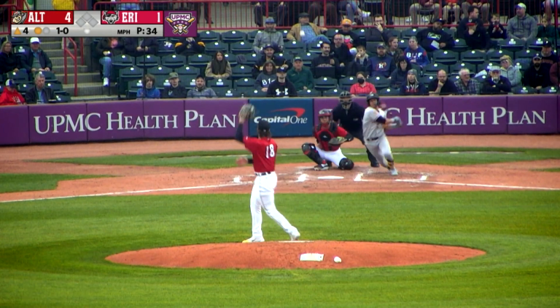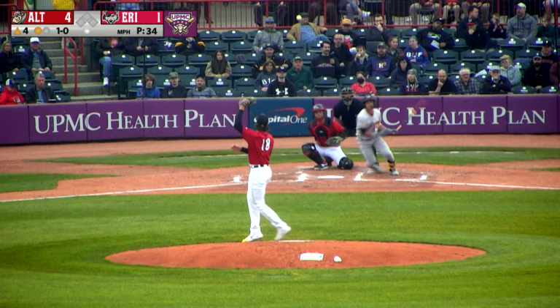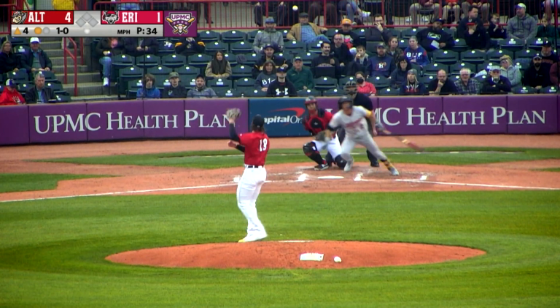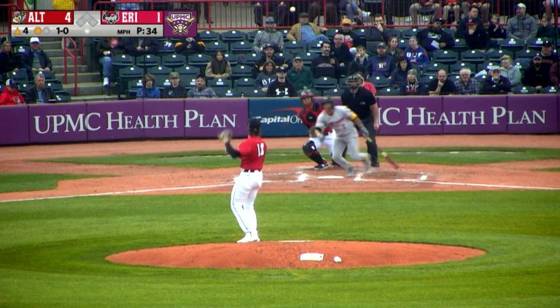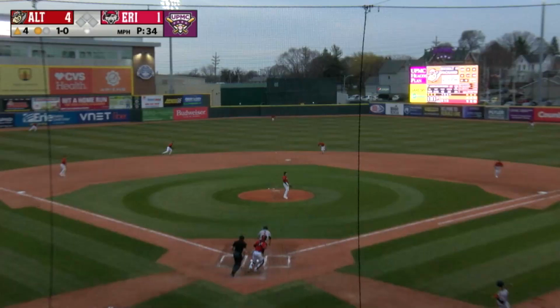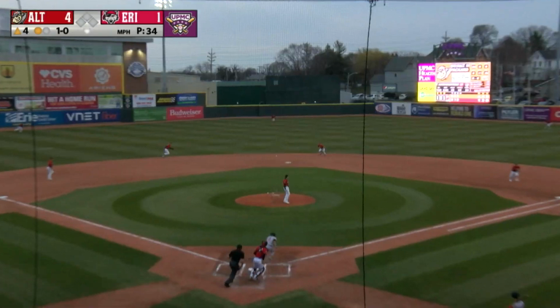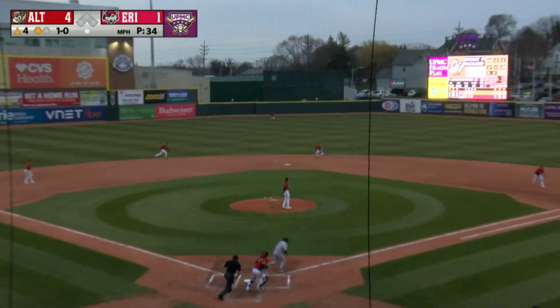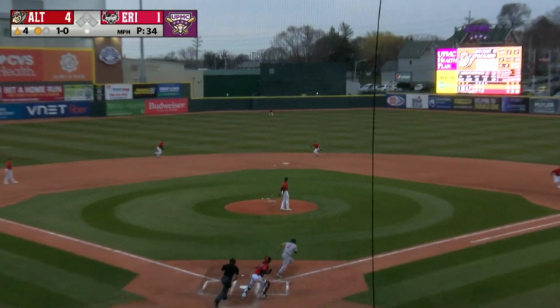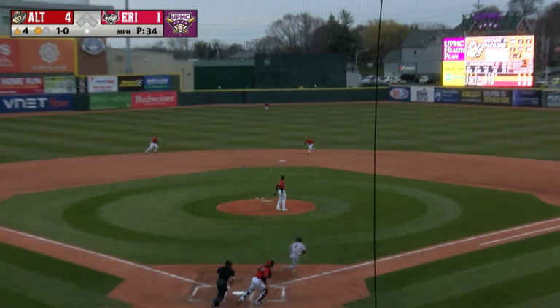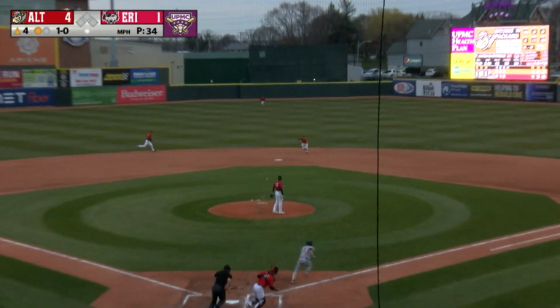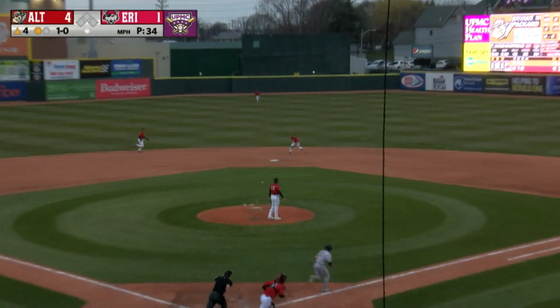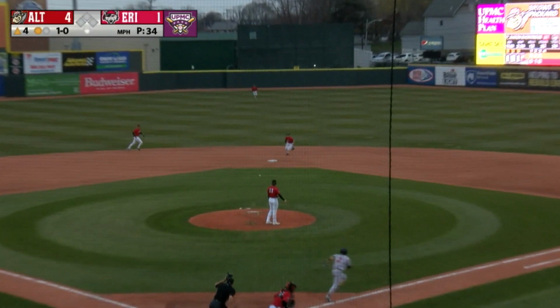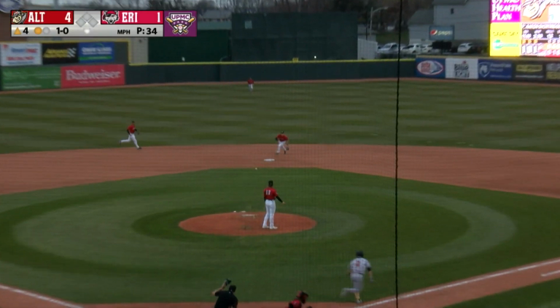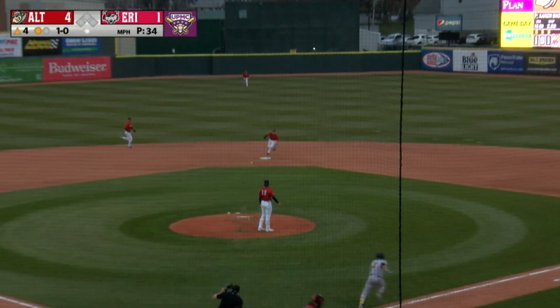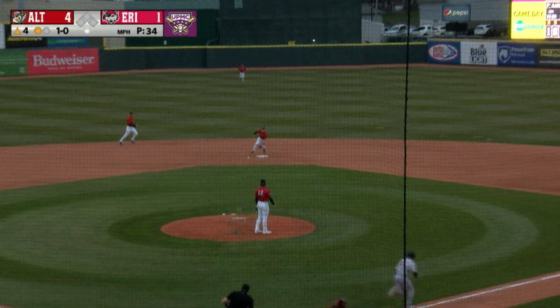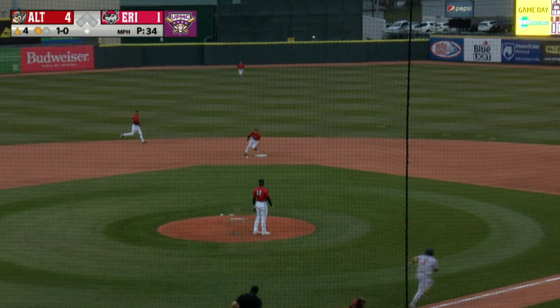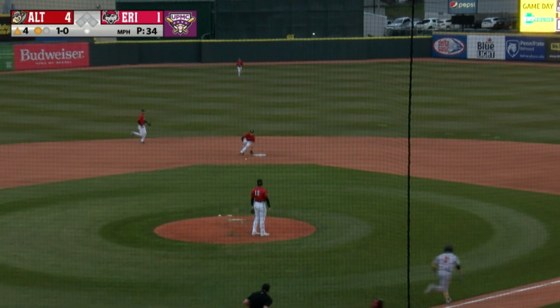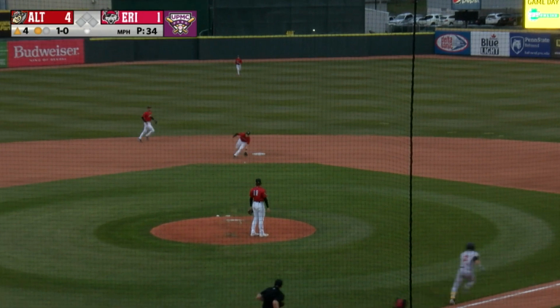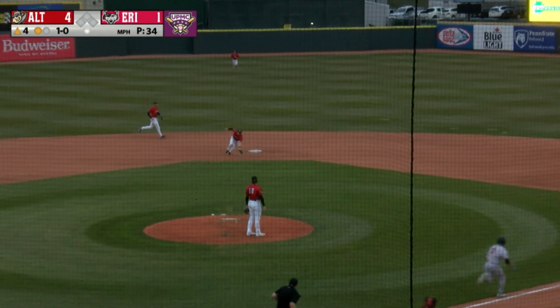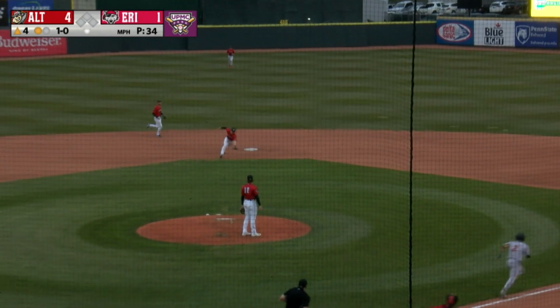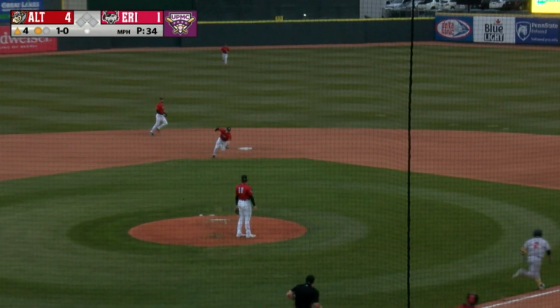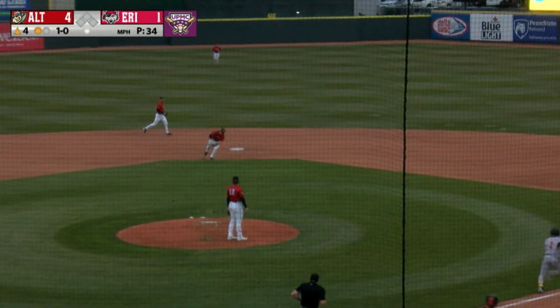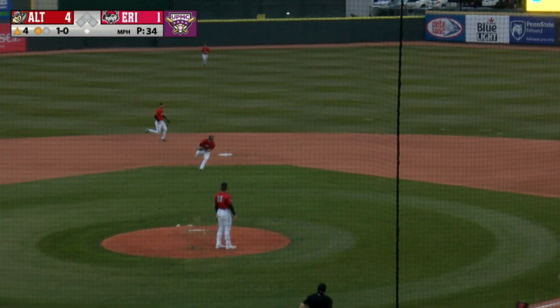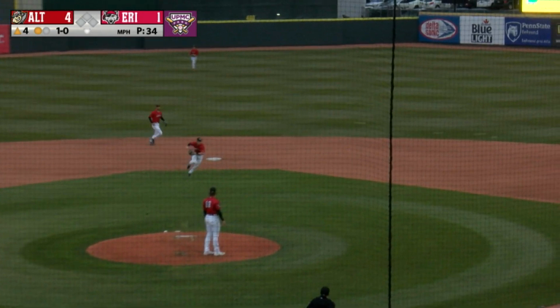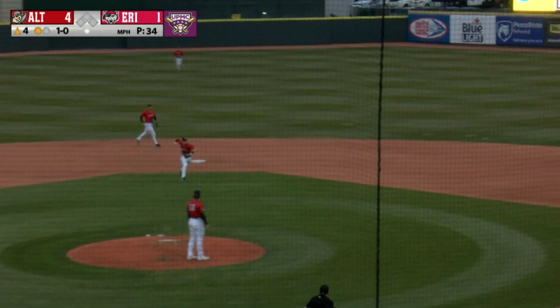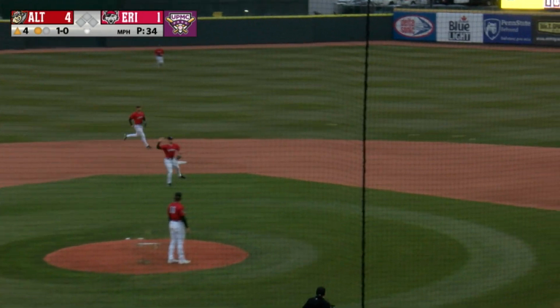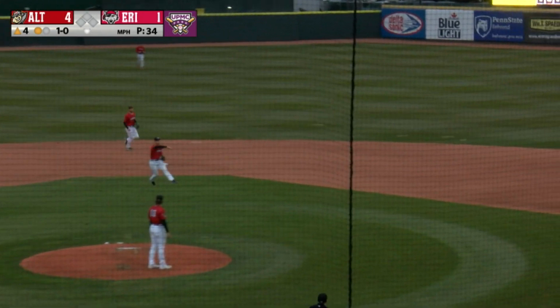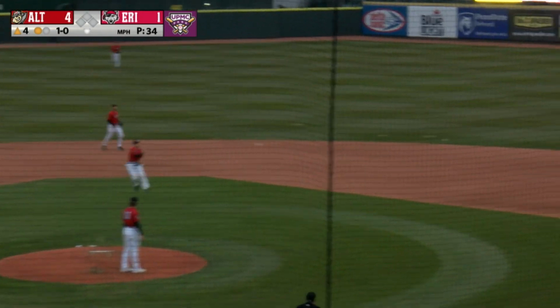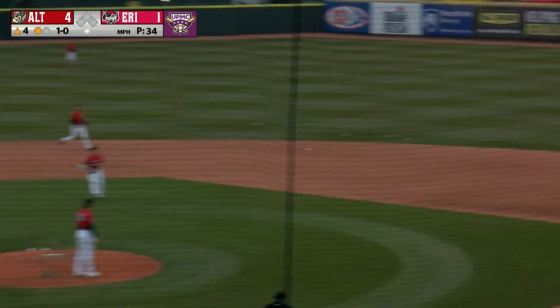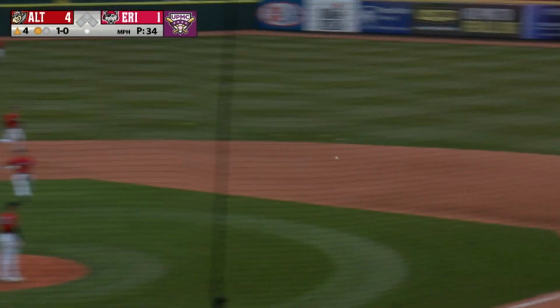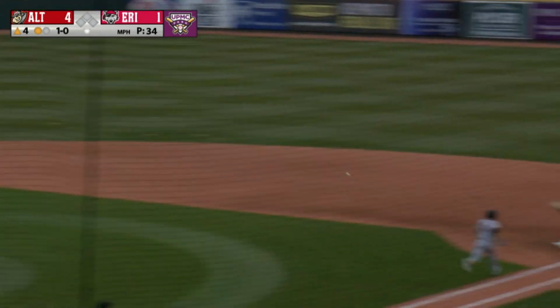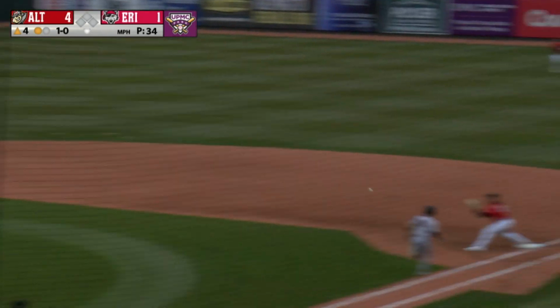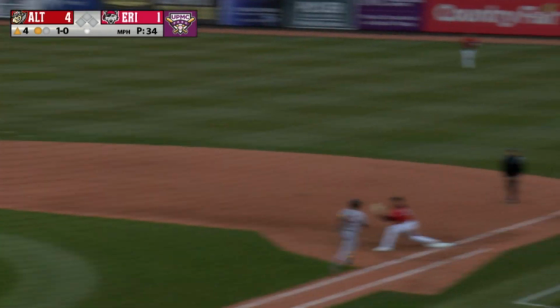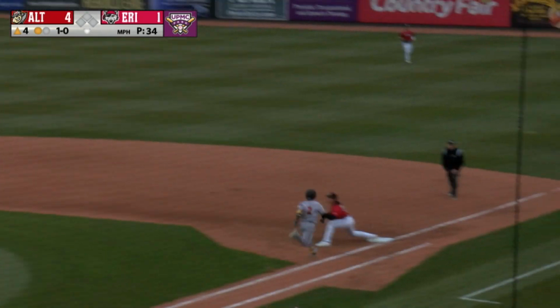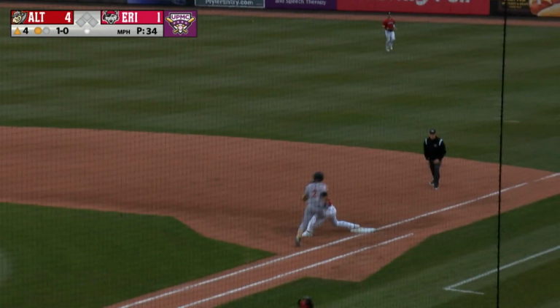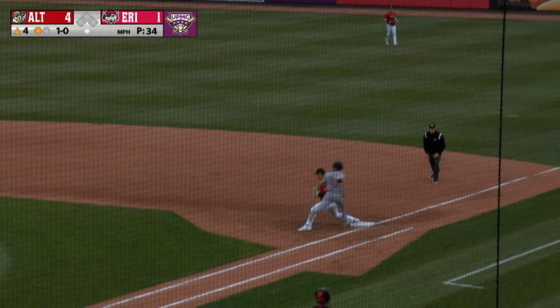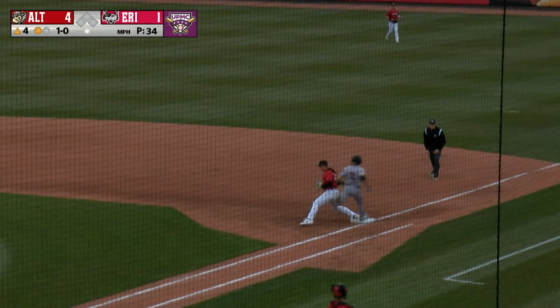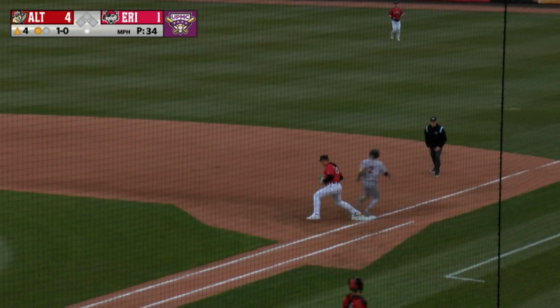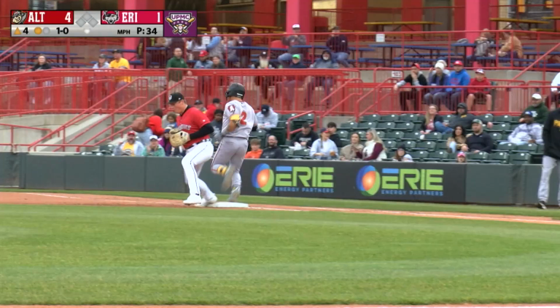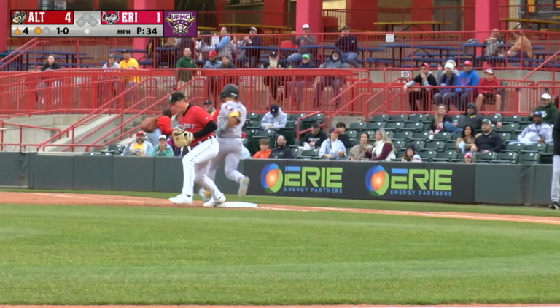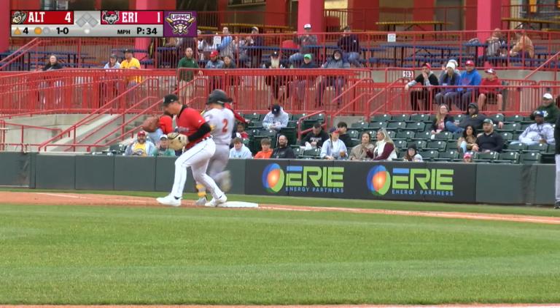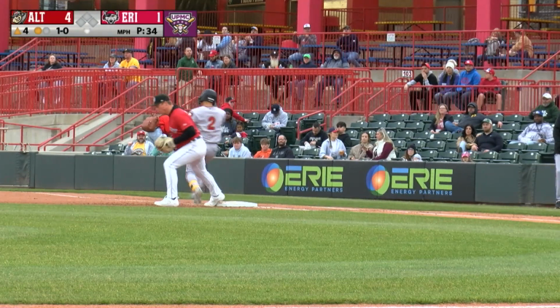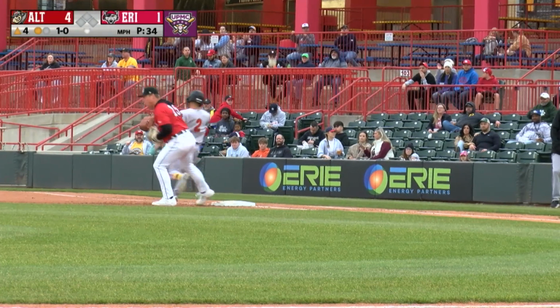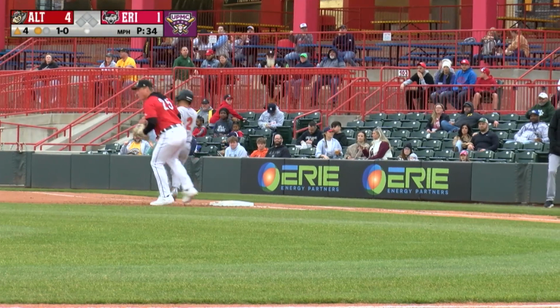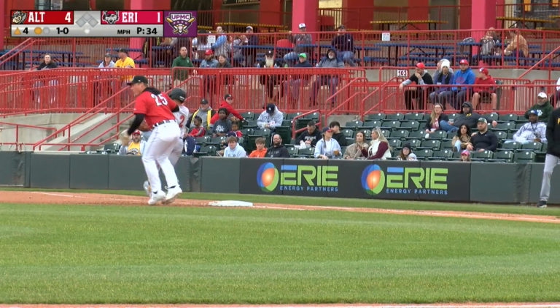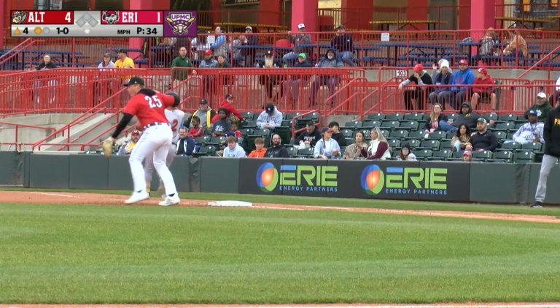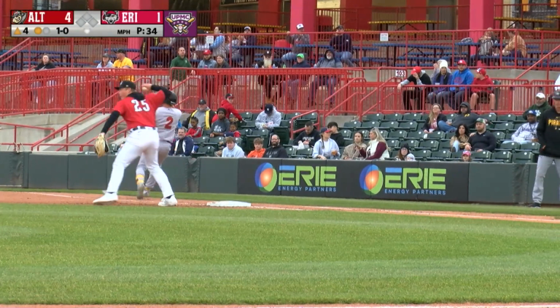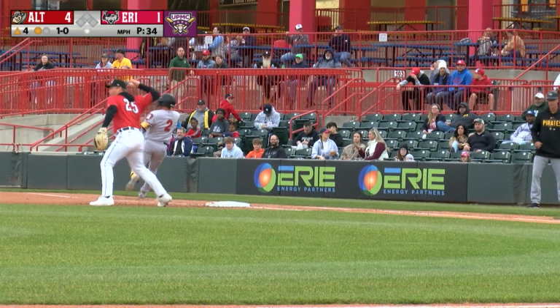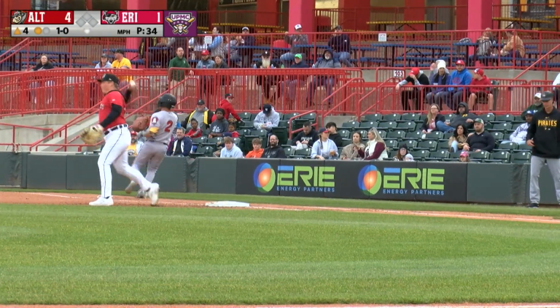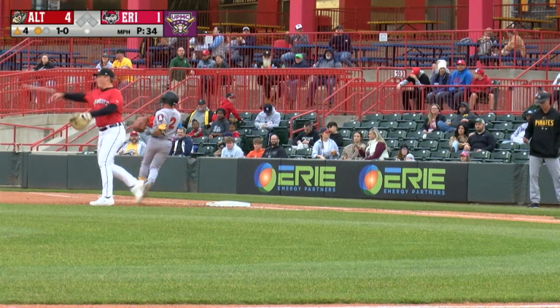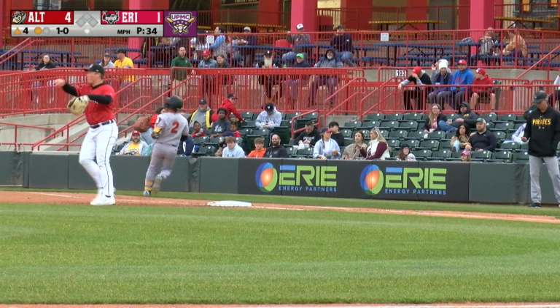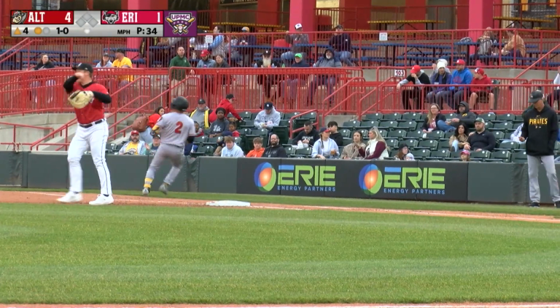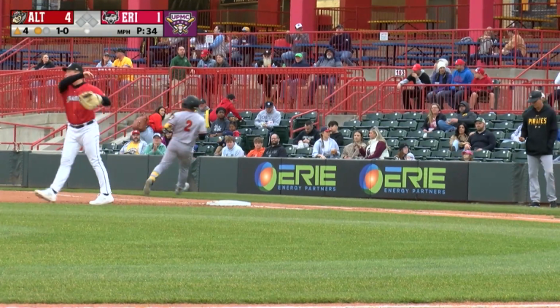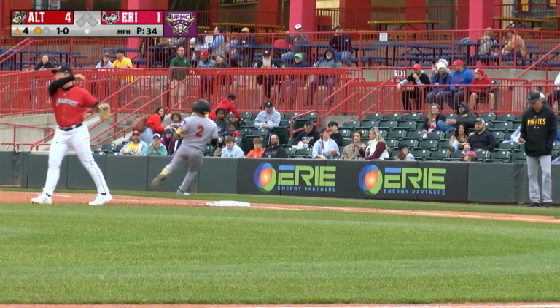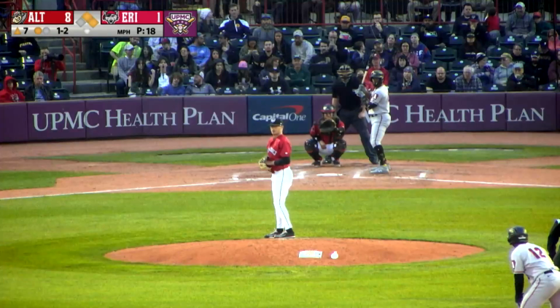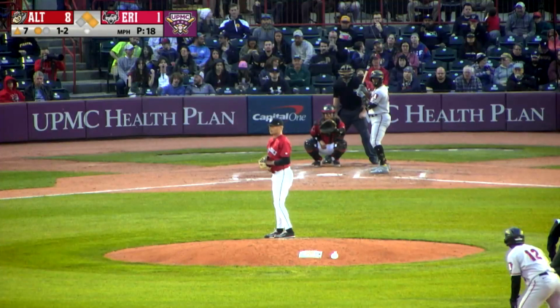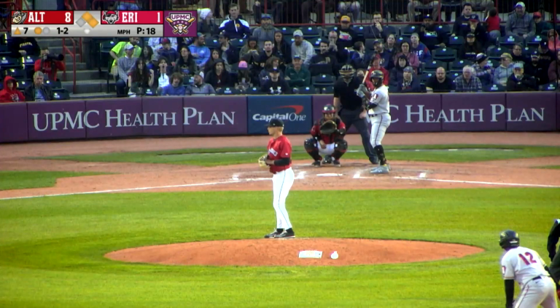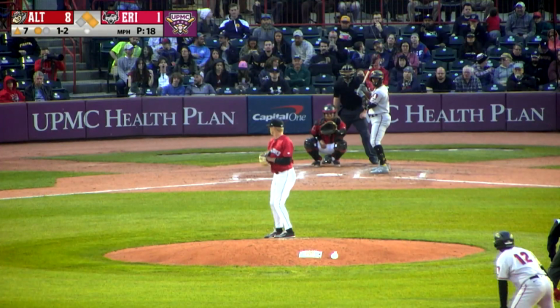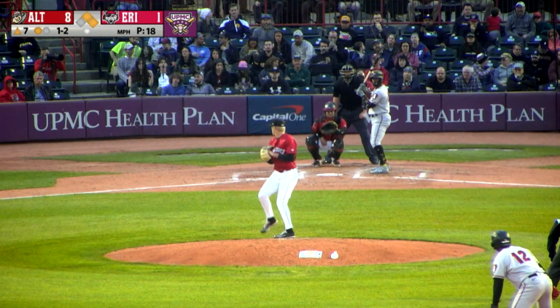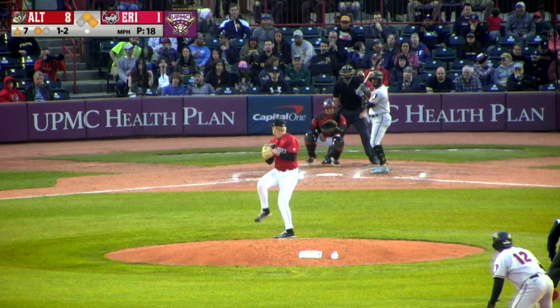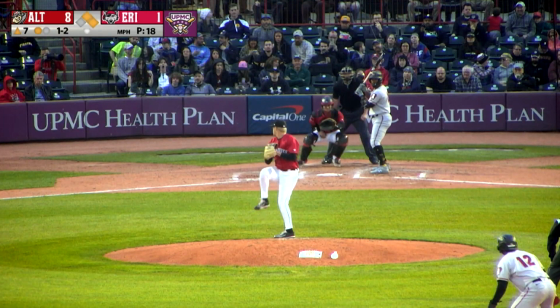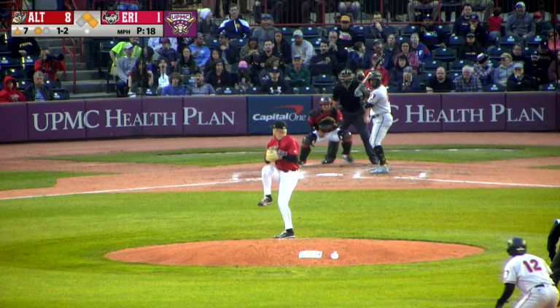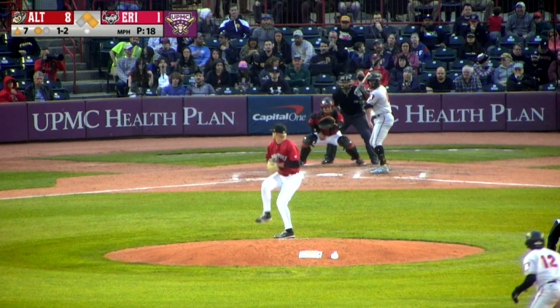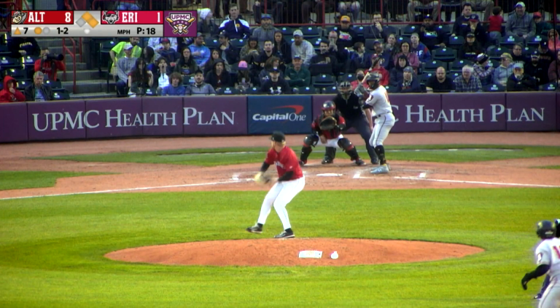1-0. Chopped slowly. Second base back. Charged there by Joyce. Throw on the run in time. Nice play, lefty kicks.